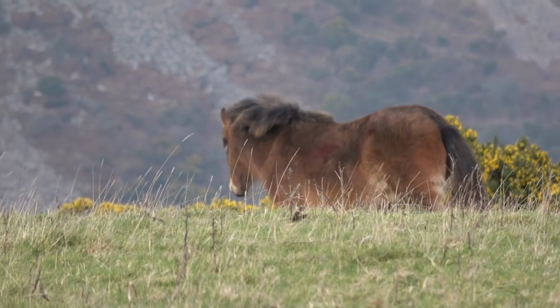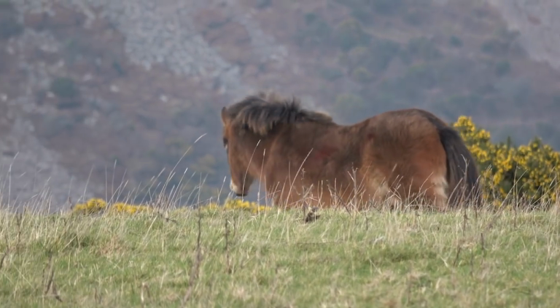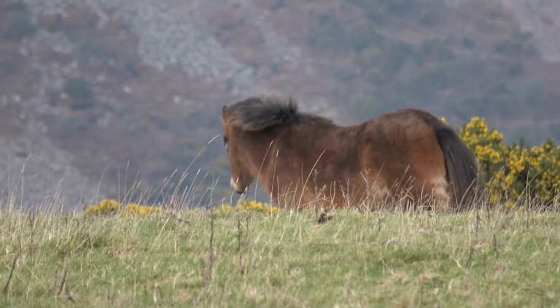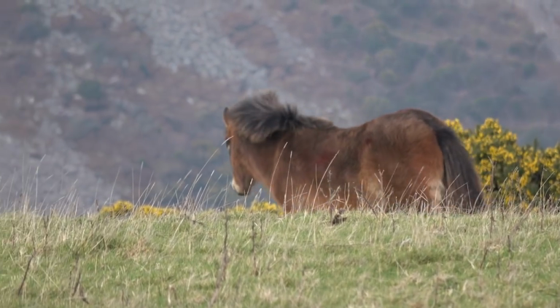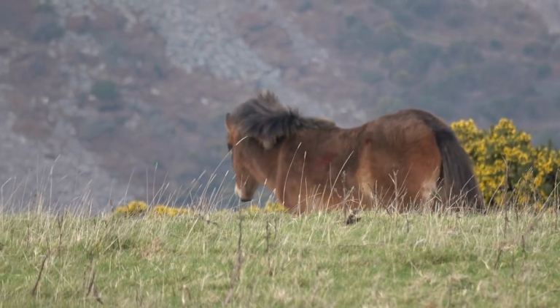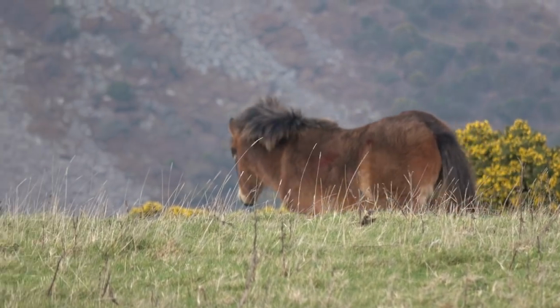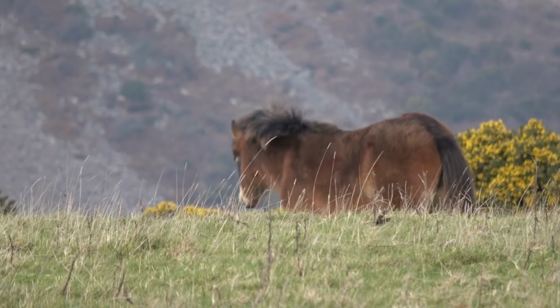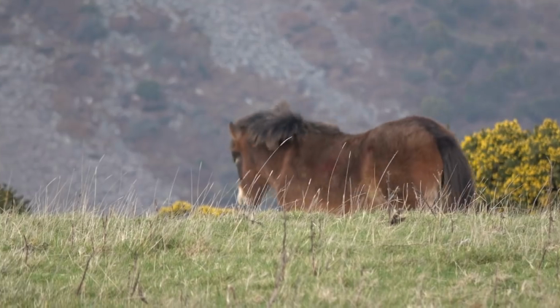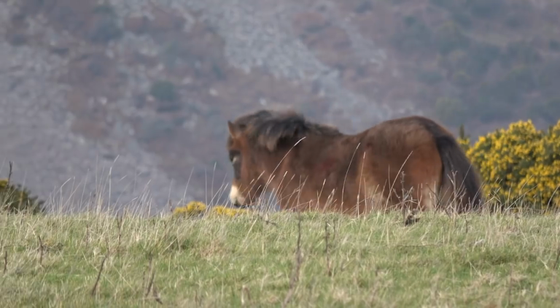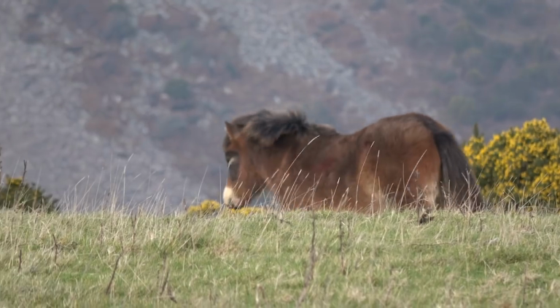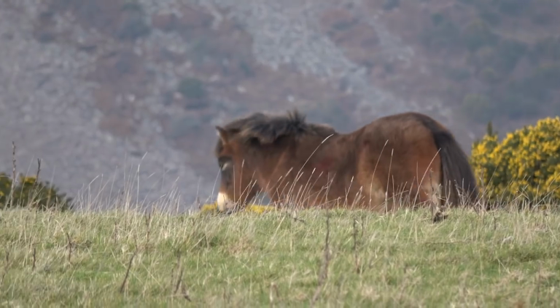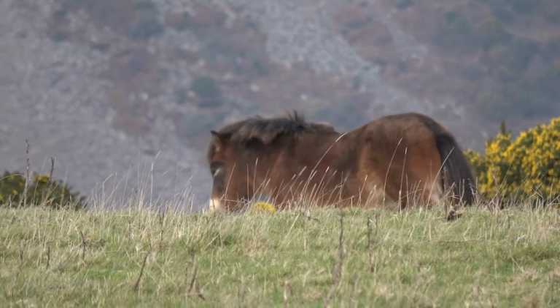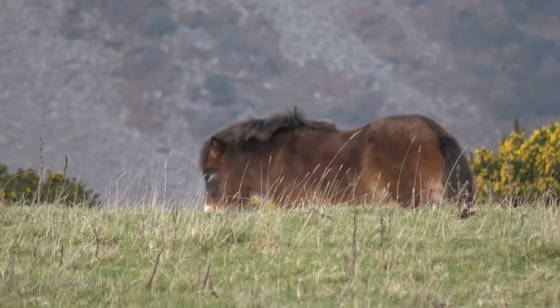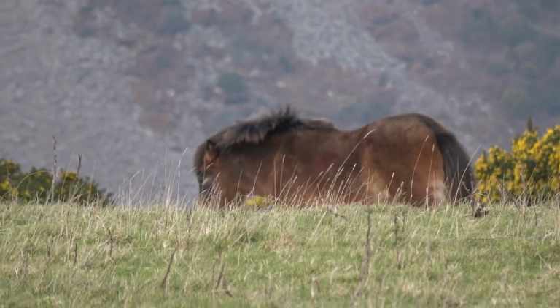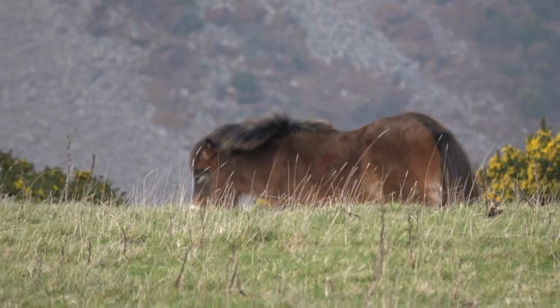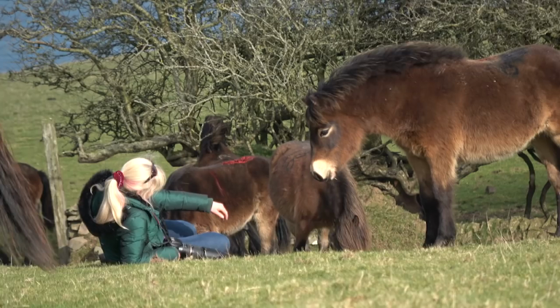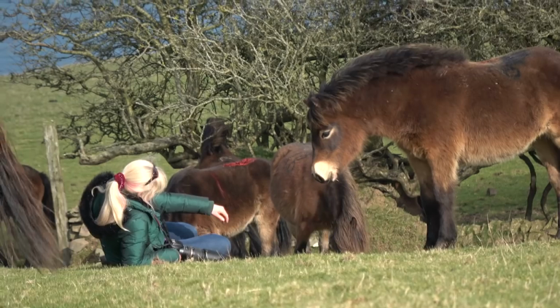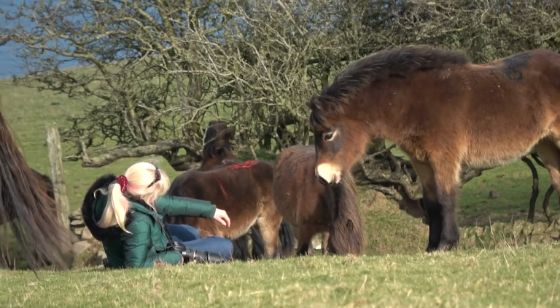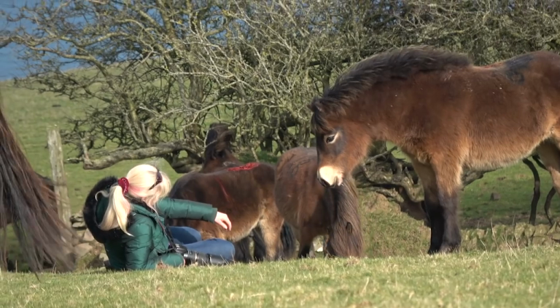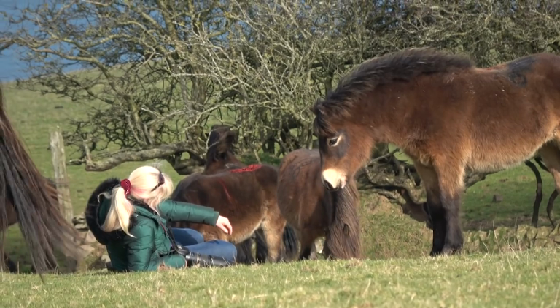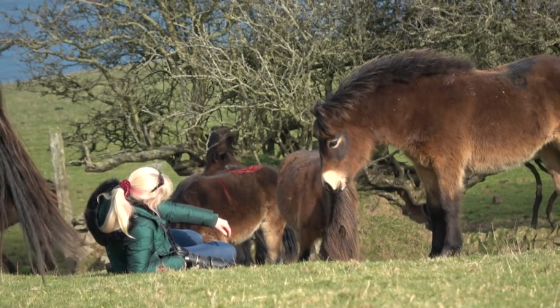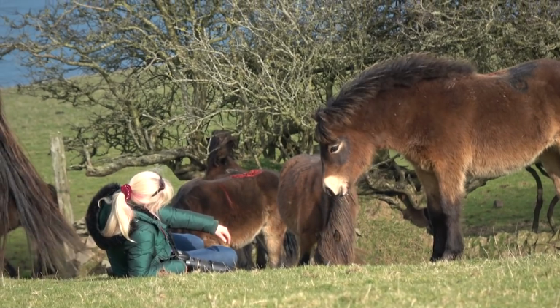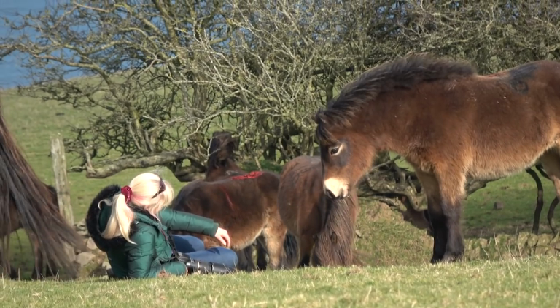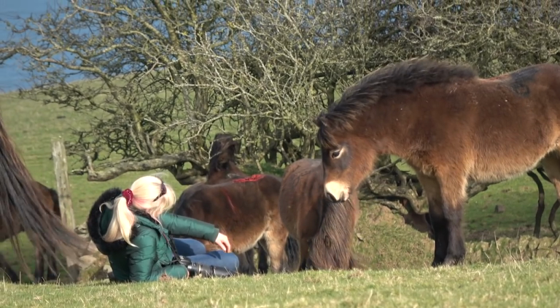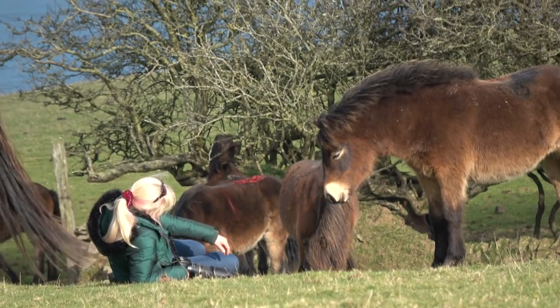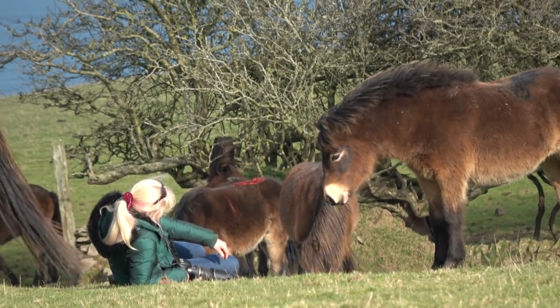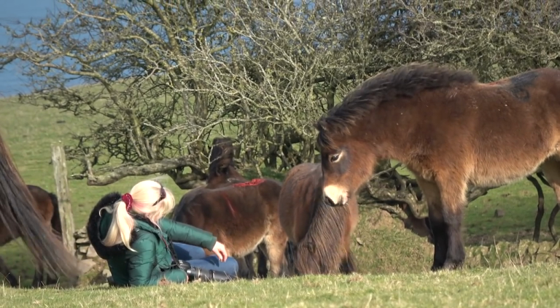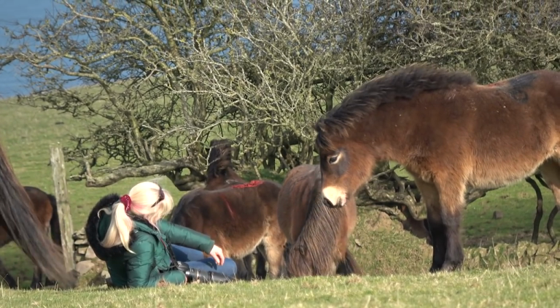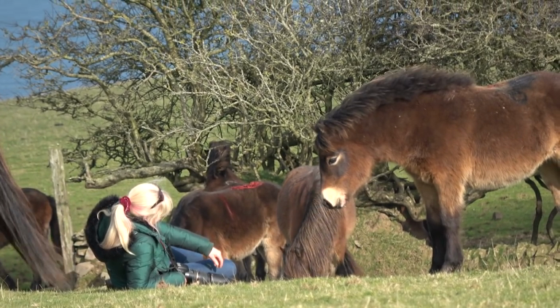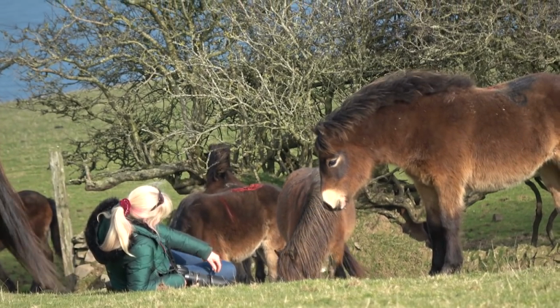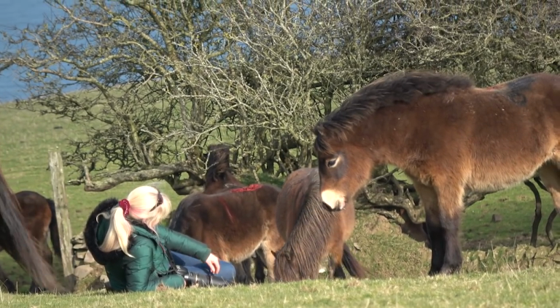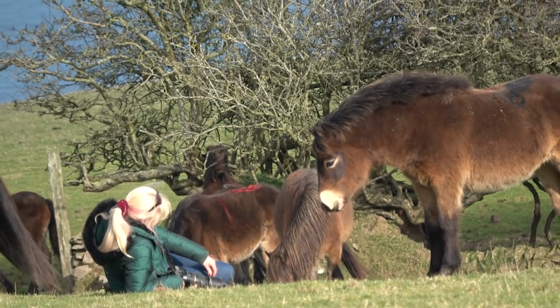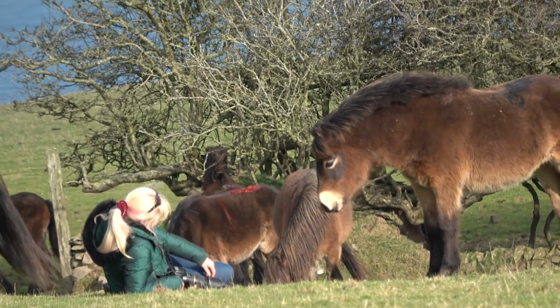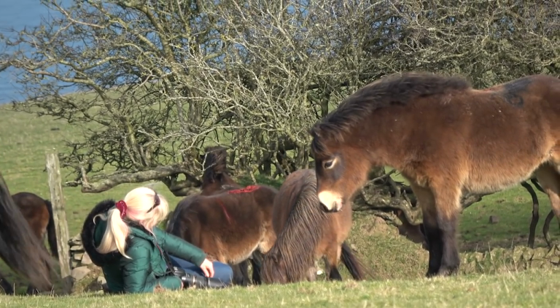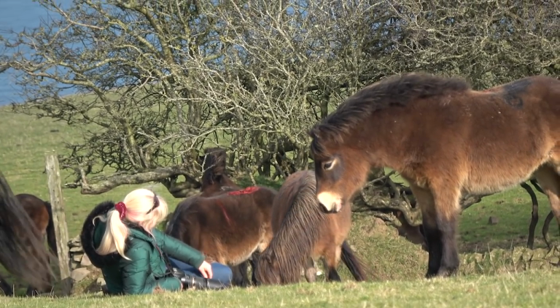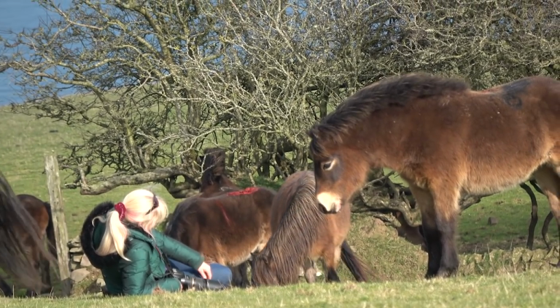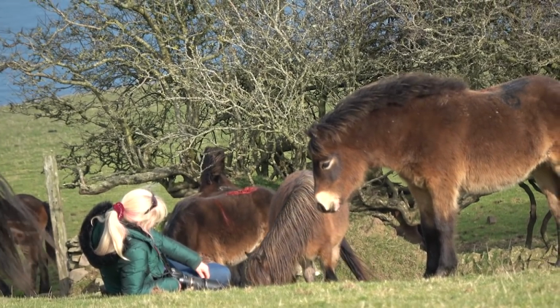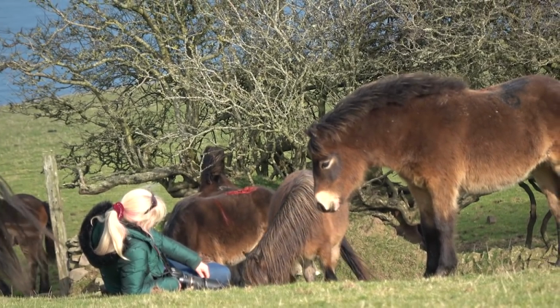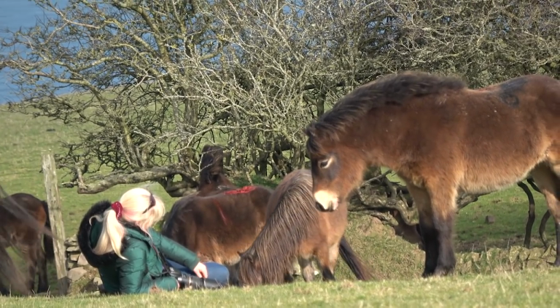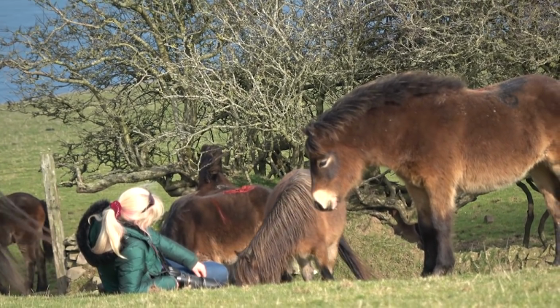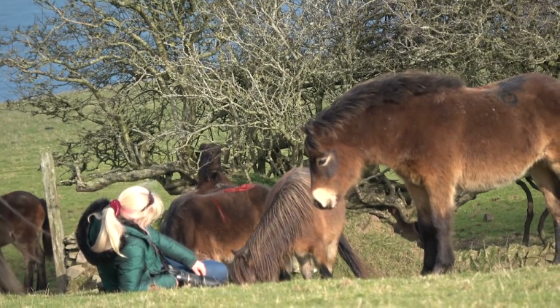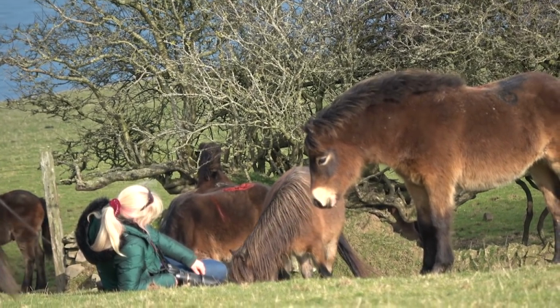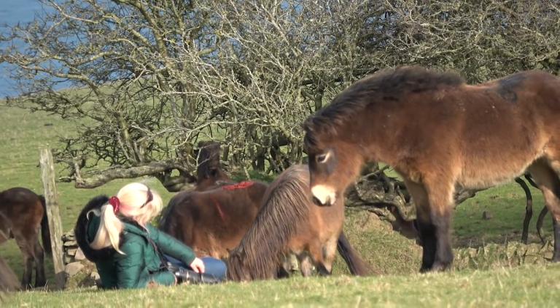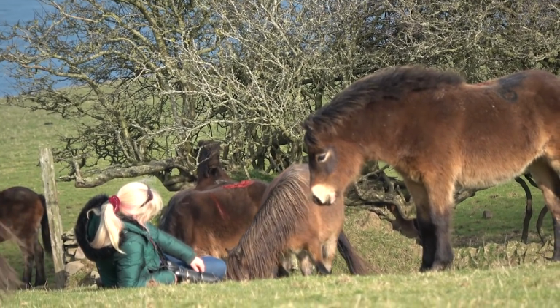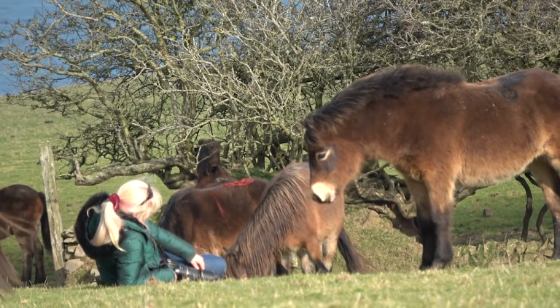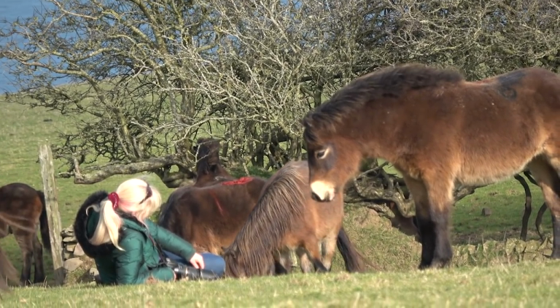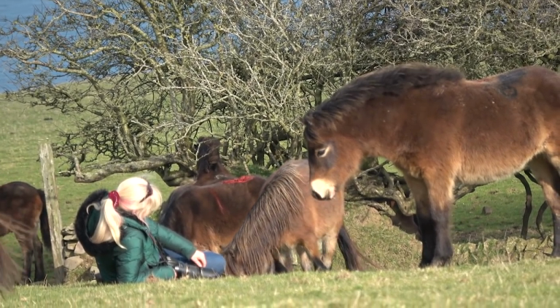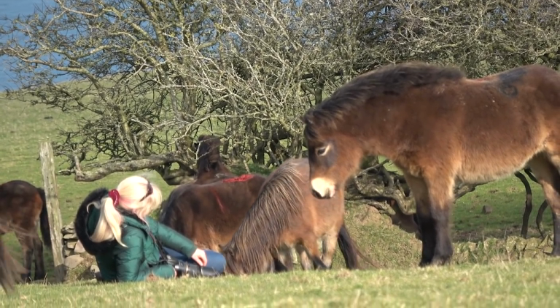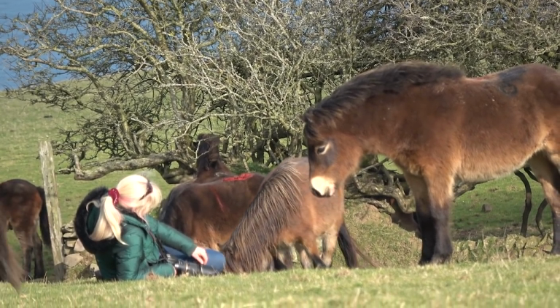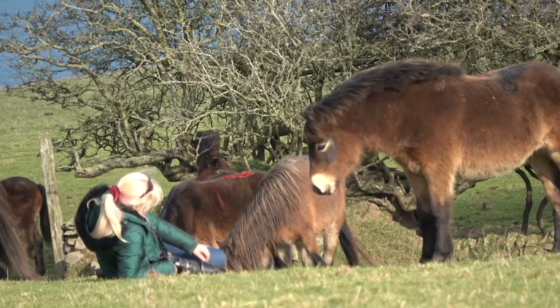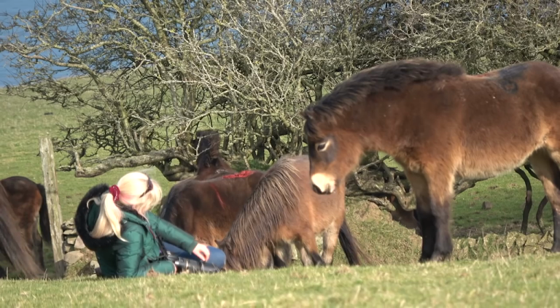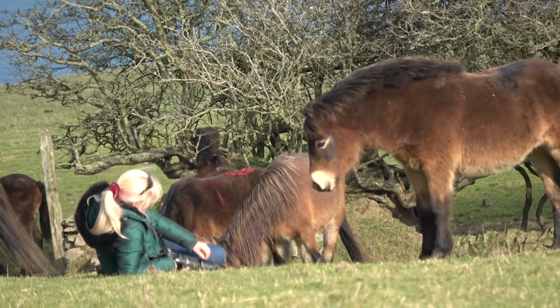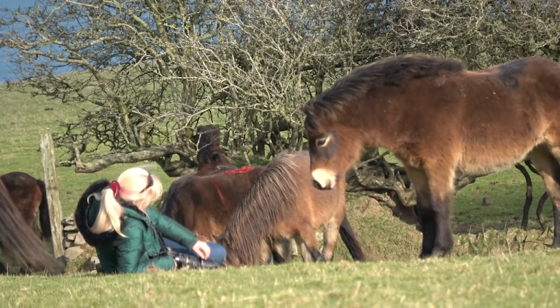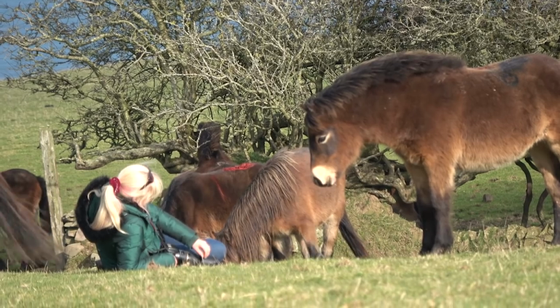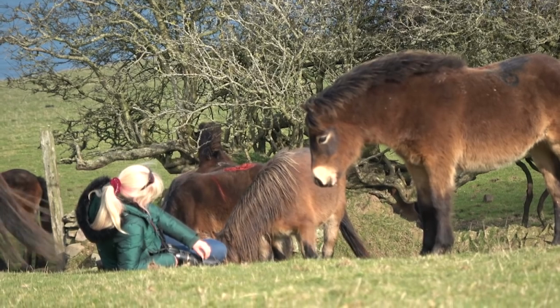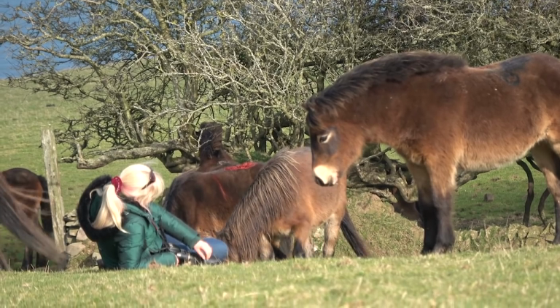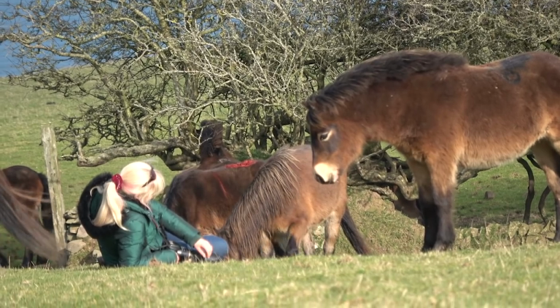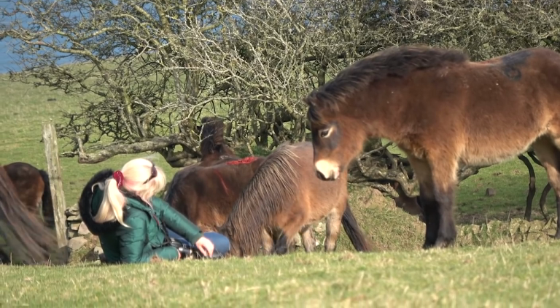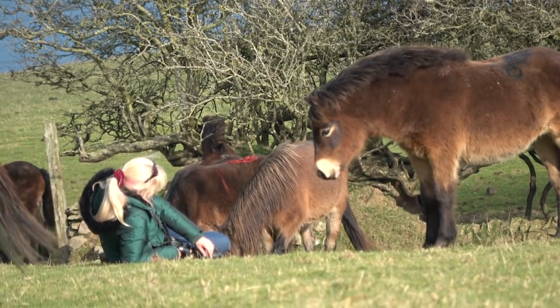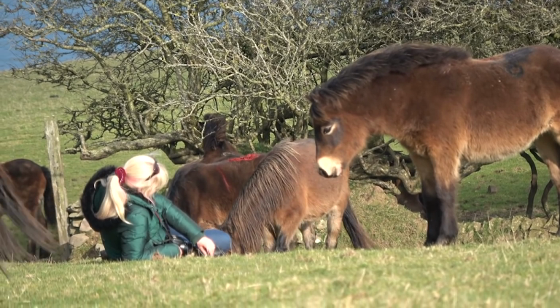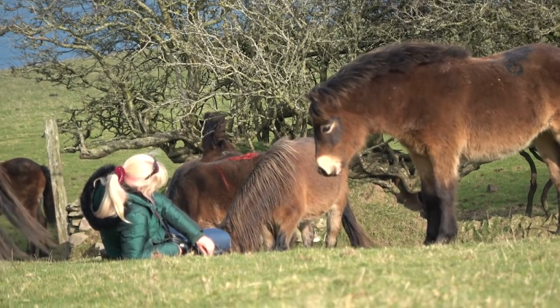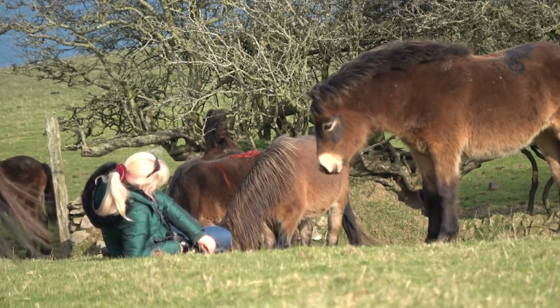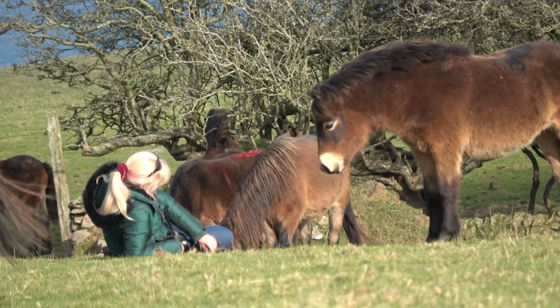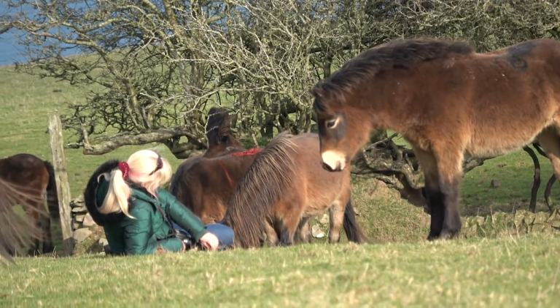So when you're choosing an Exmoor pony, what are you looking for? Let's take a look at the conformation of a good Exmoor pony.